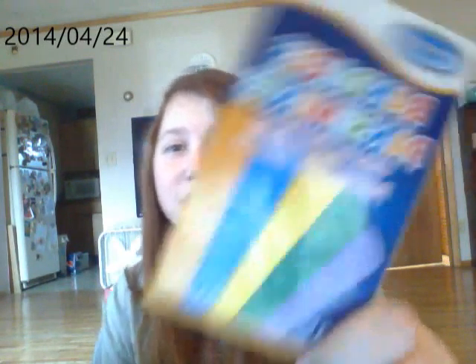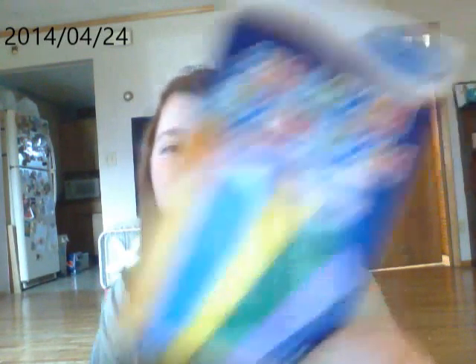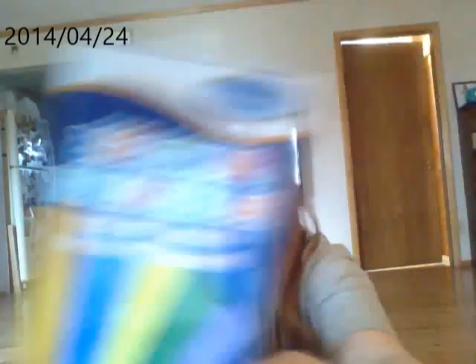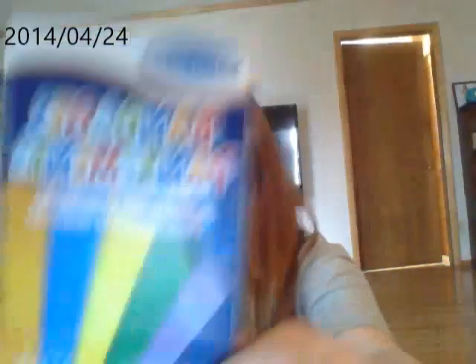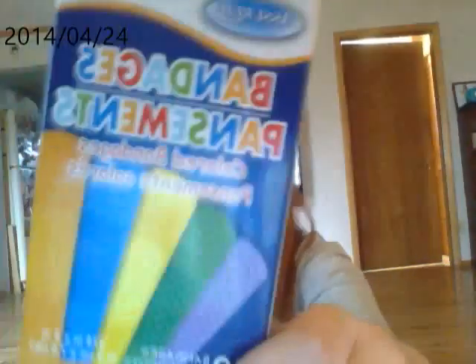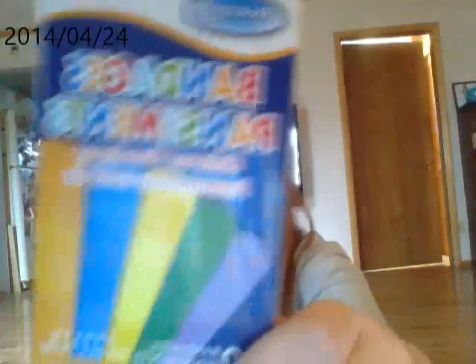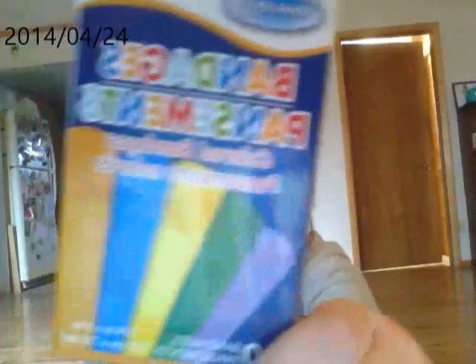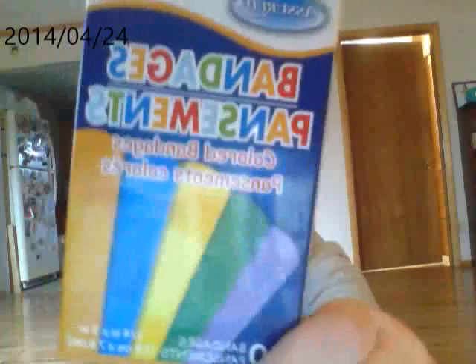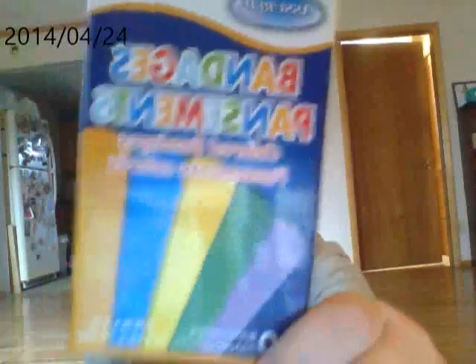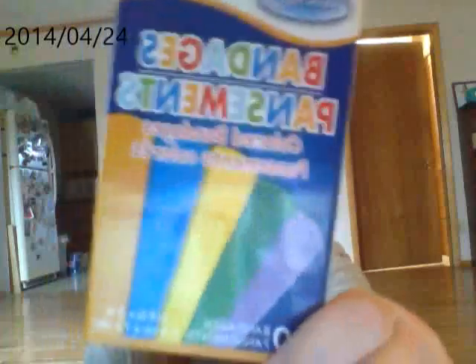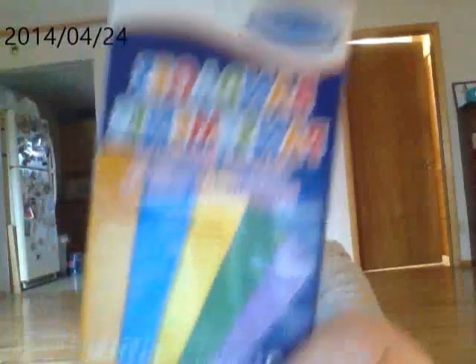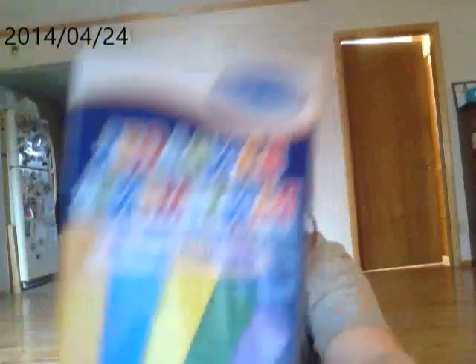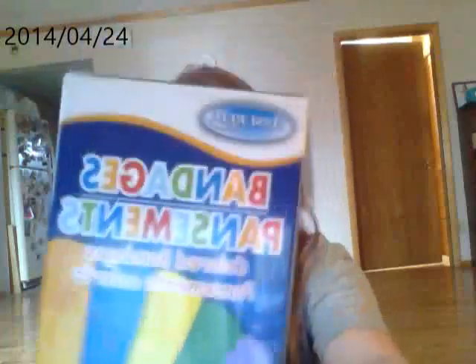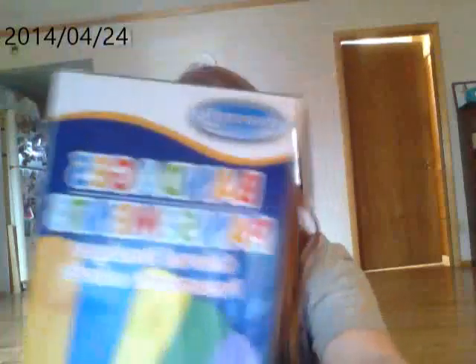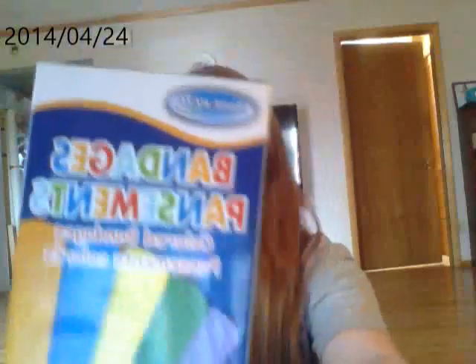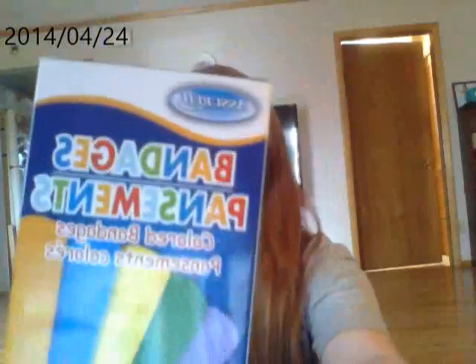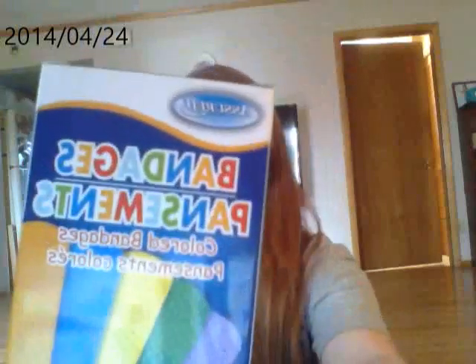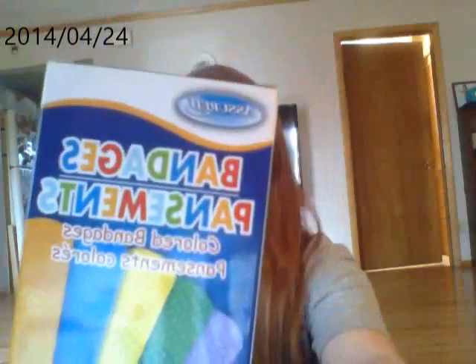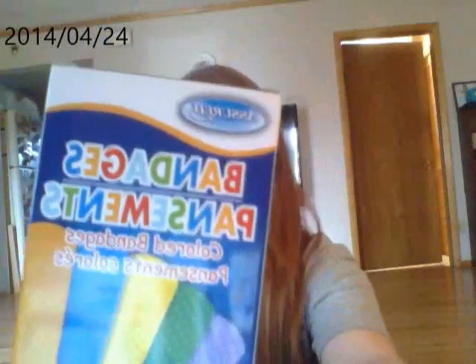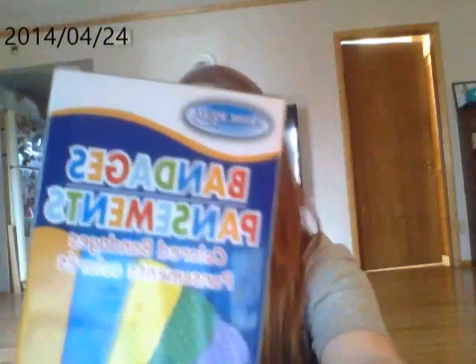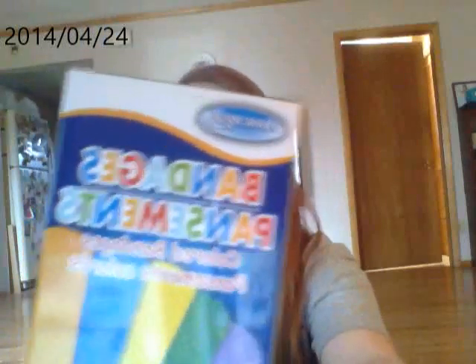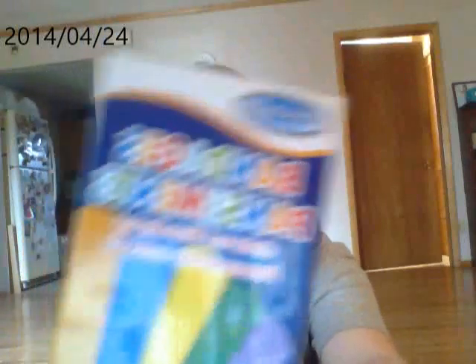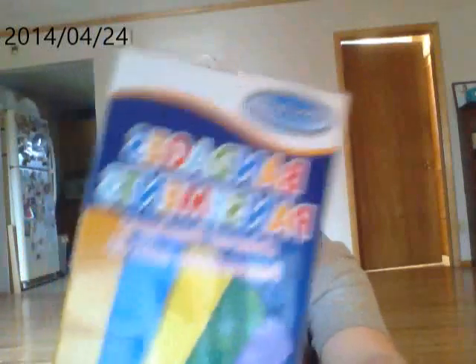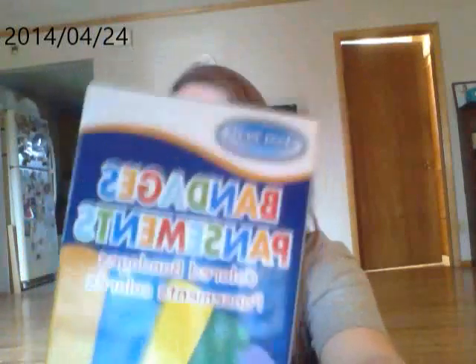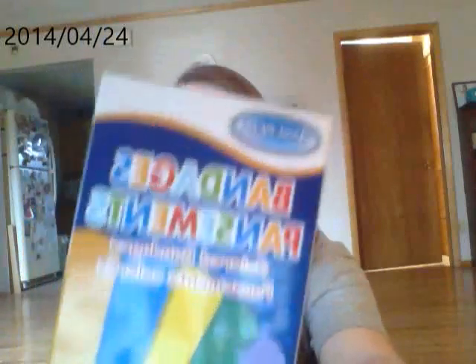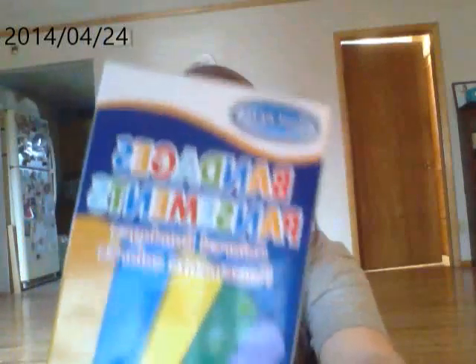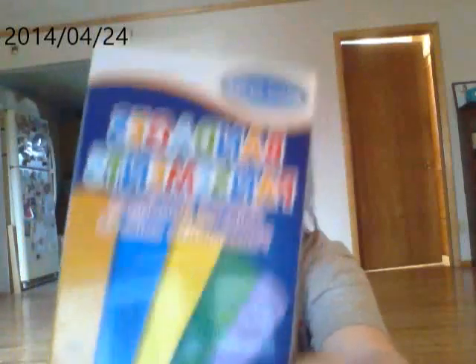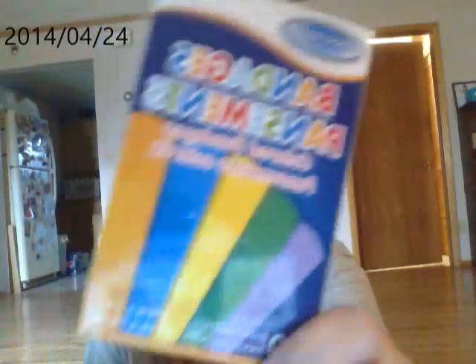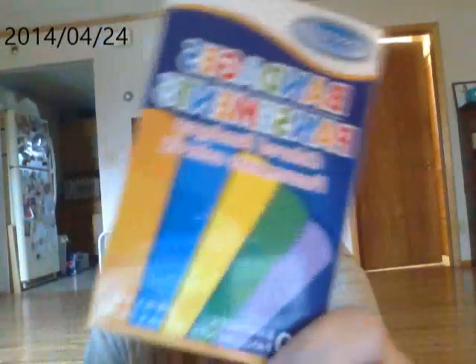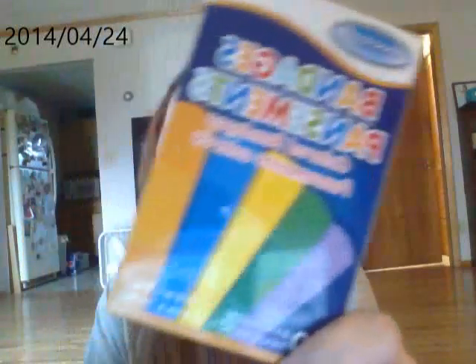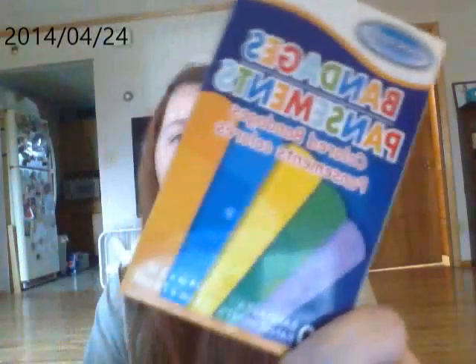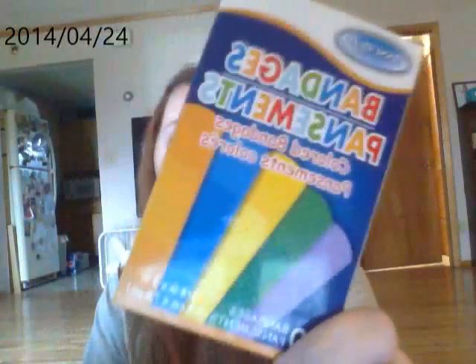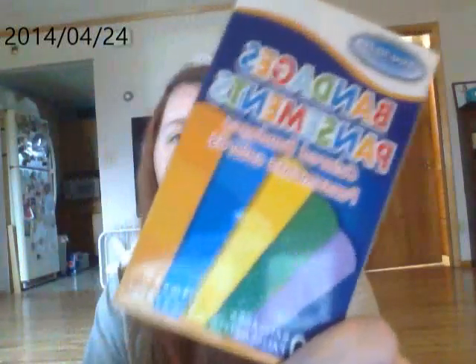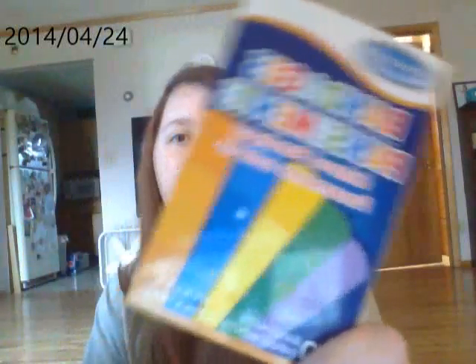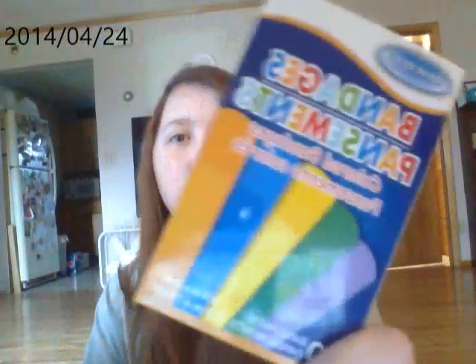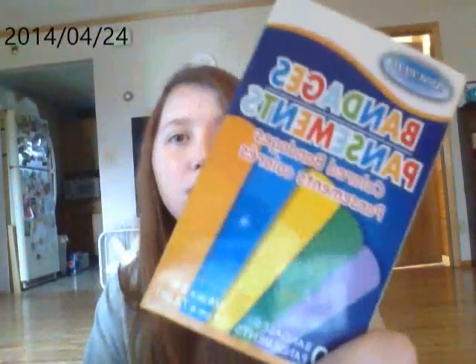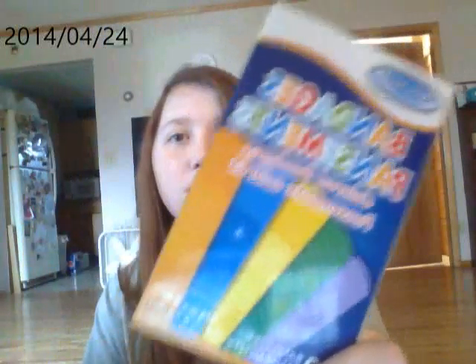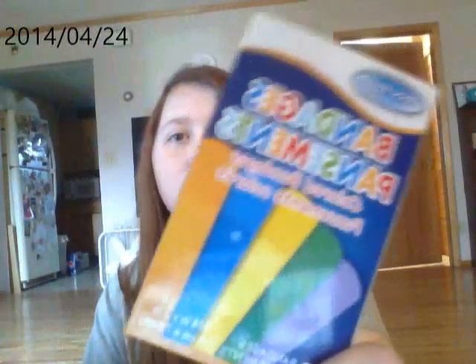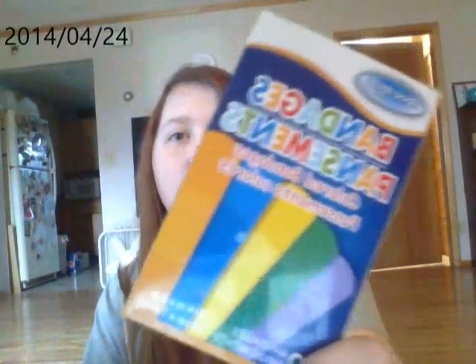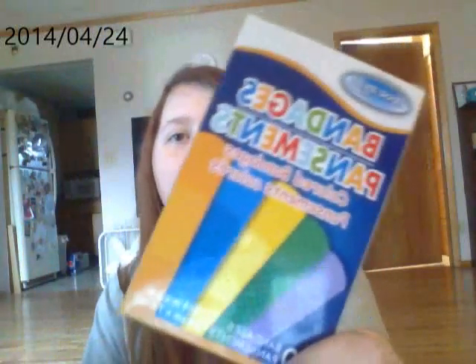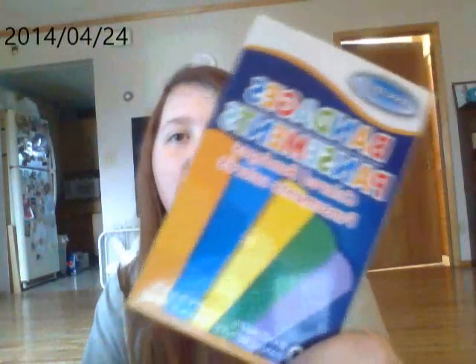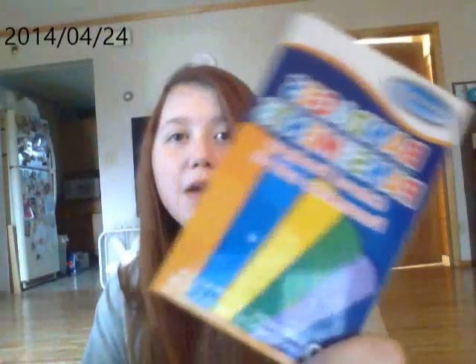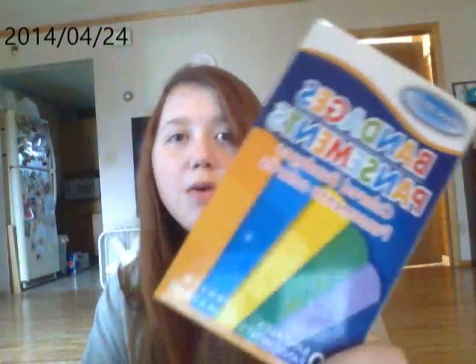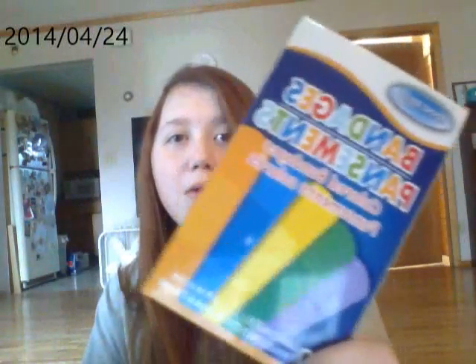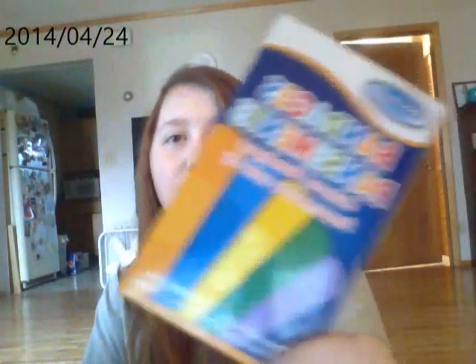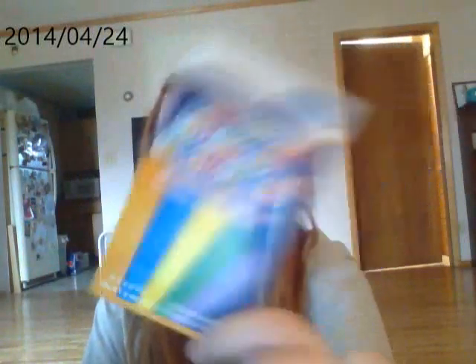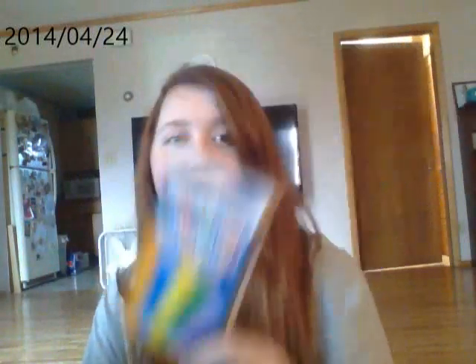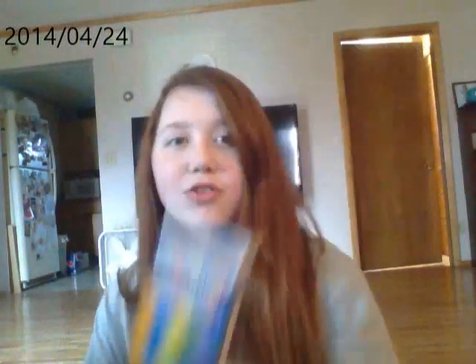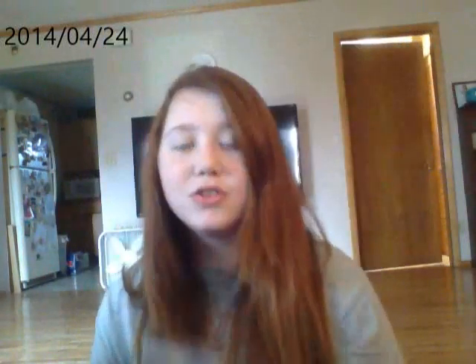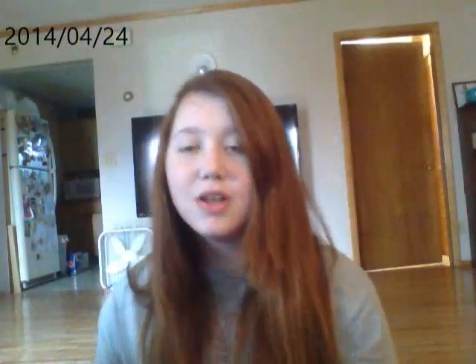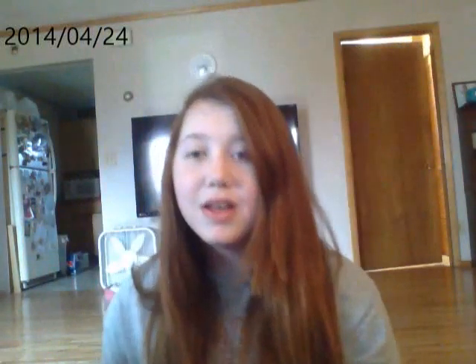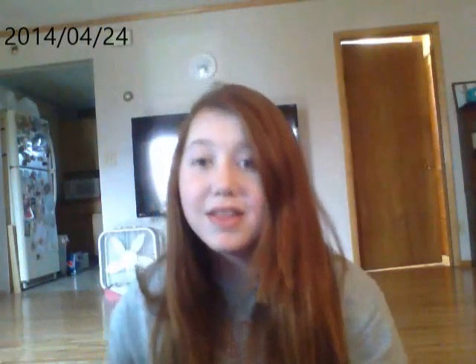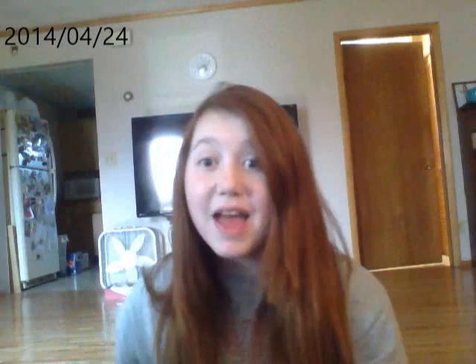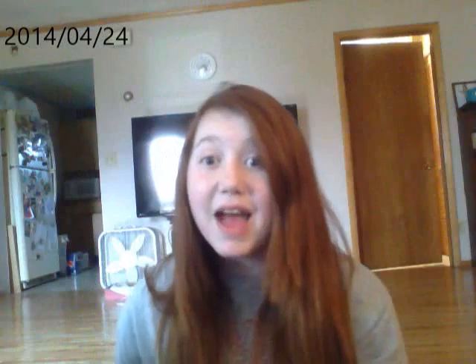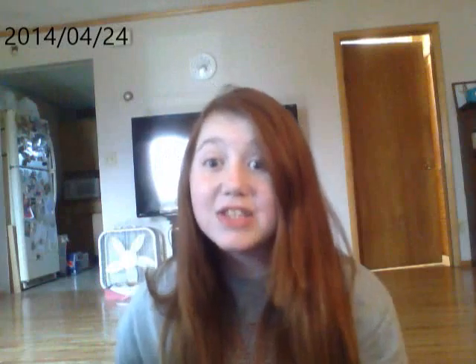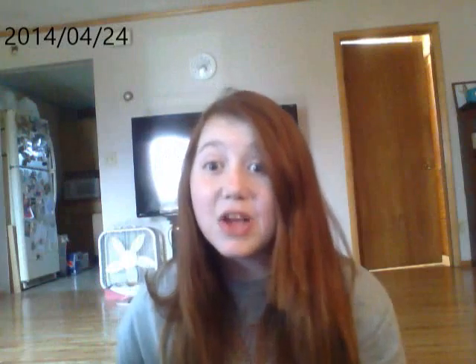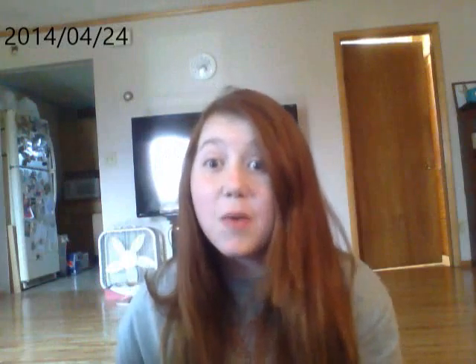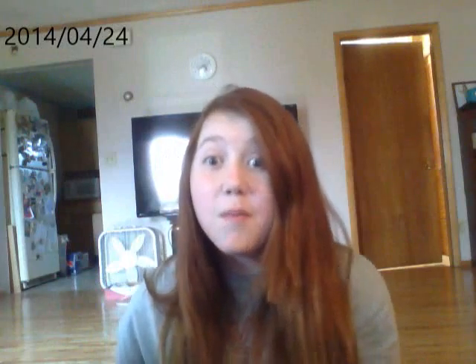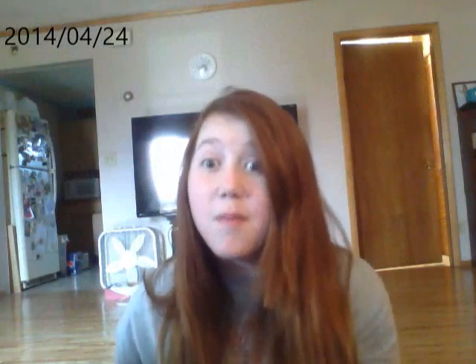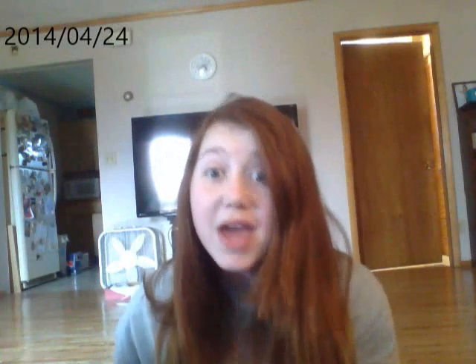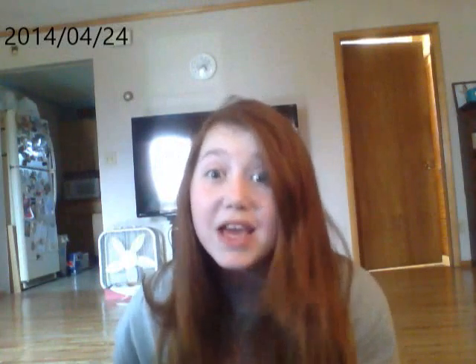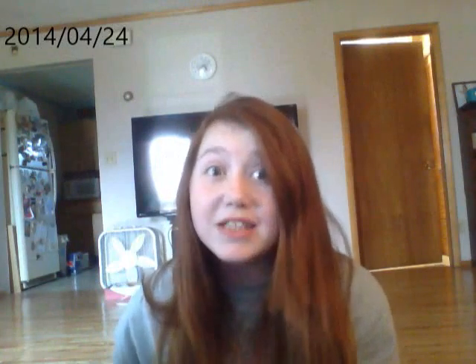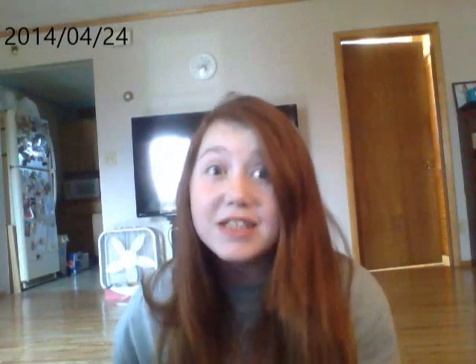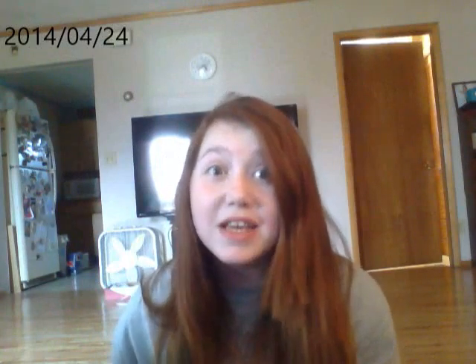There's purple, green, yellow, blue, and orange. That's amazing!